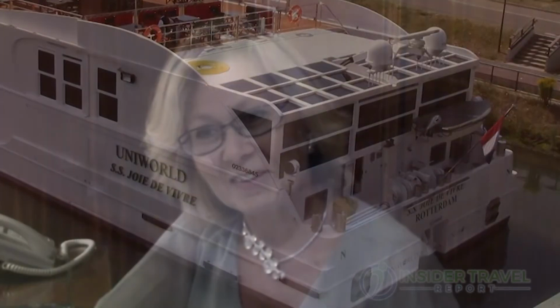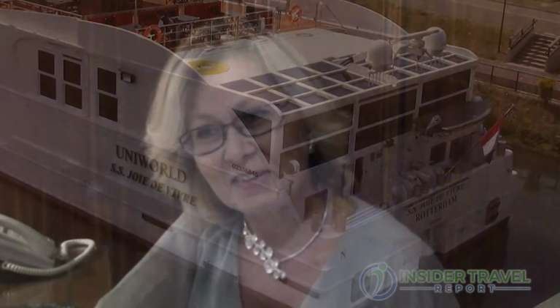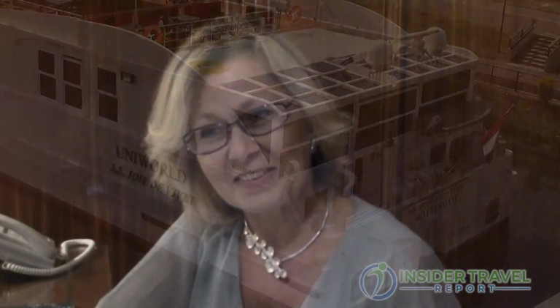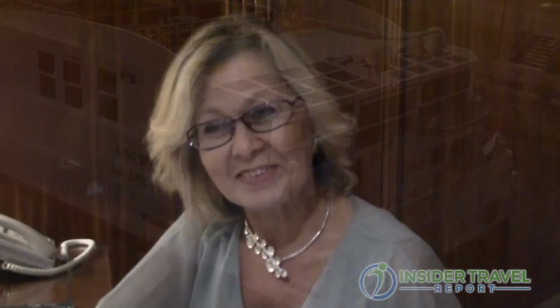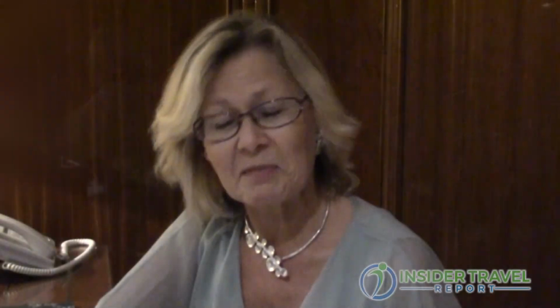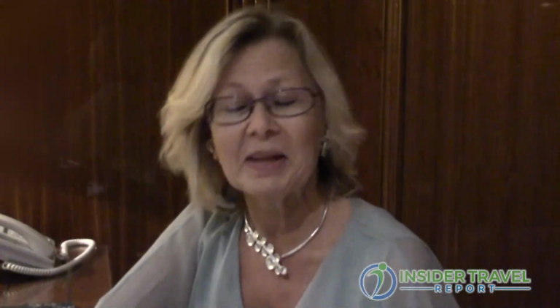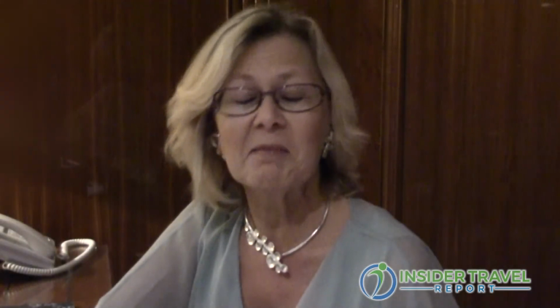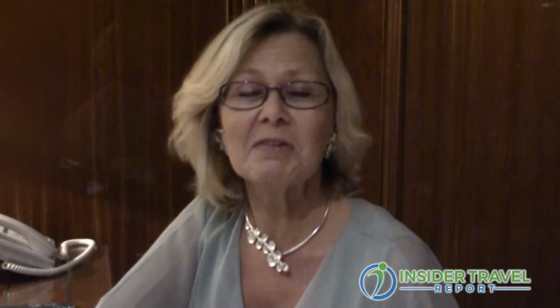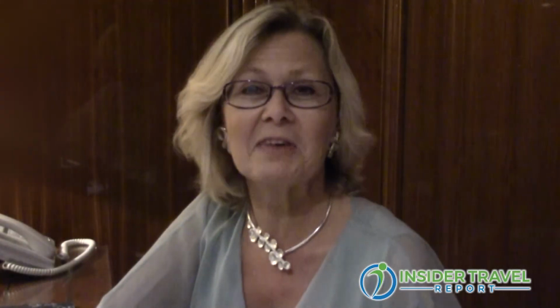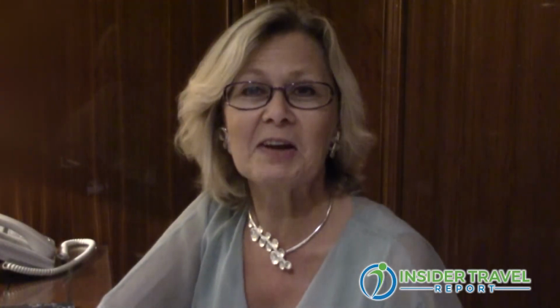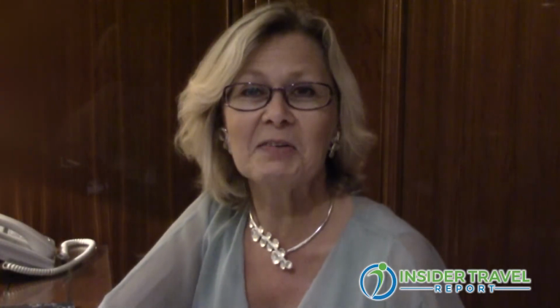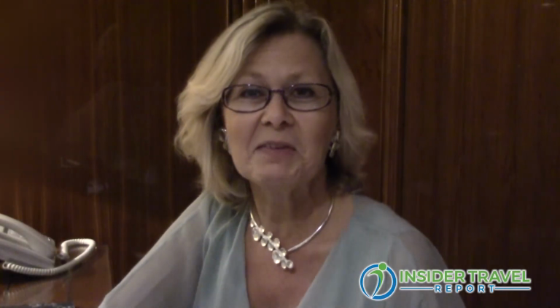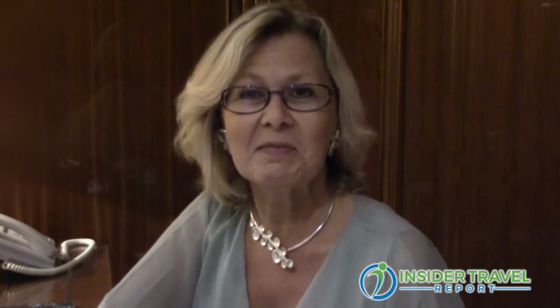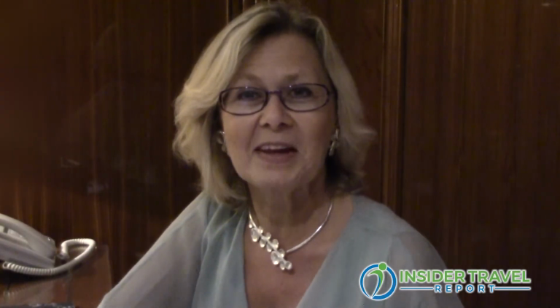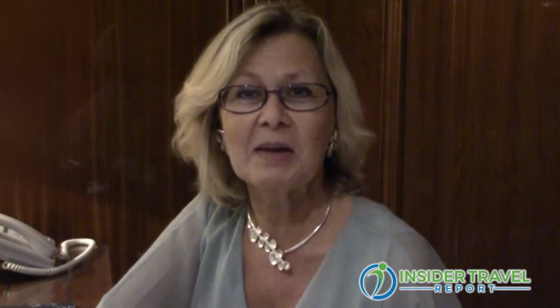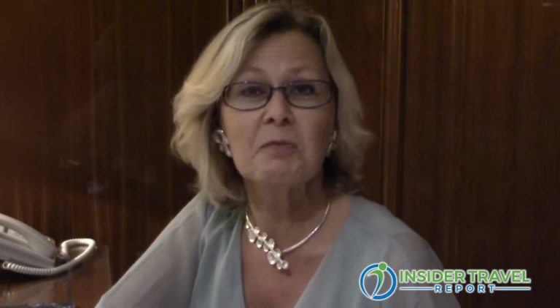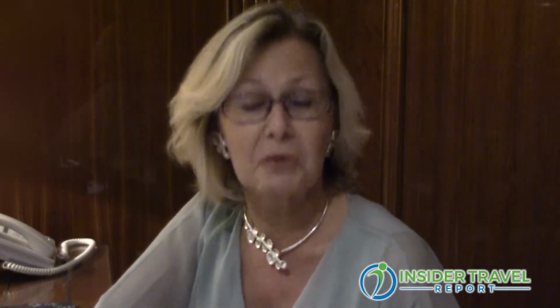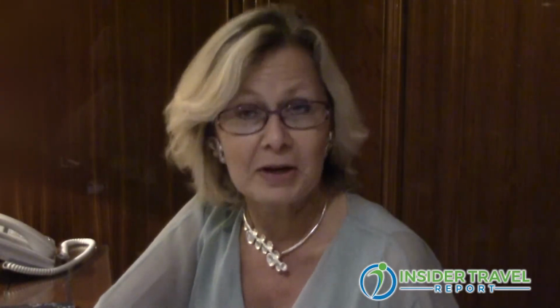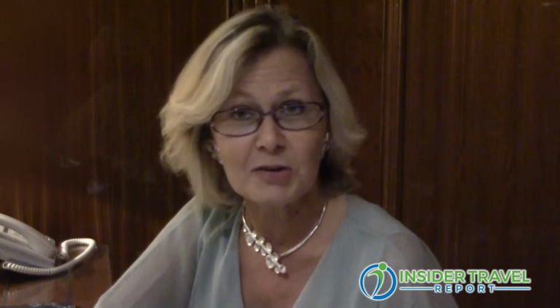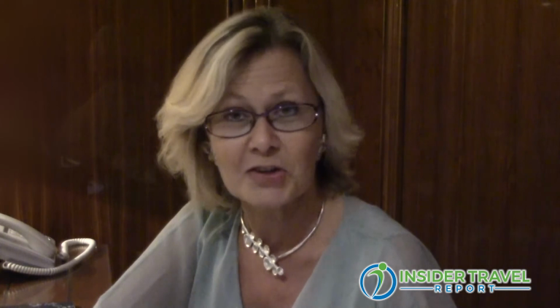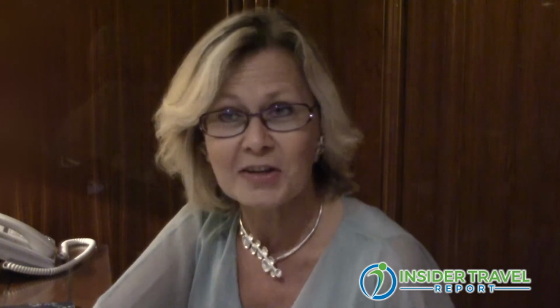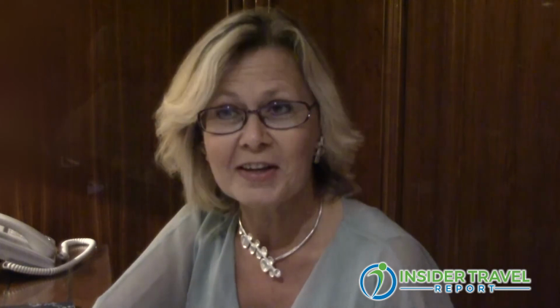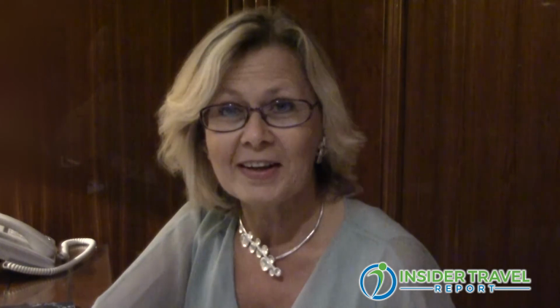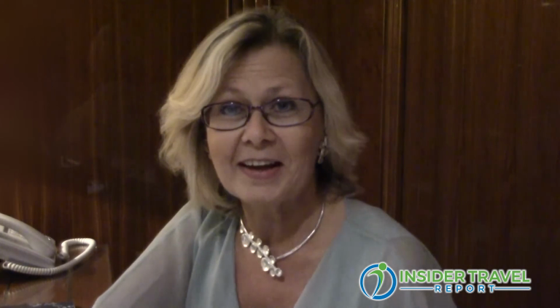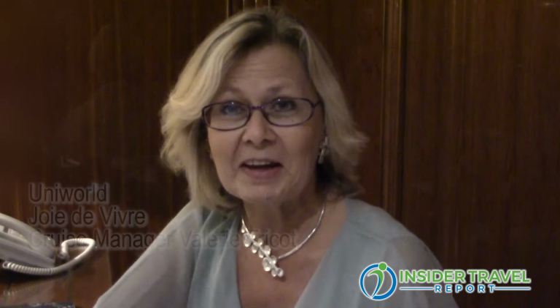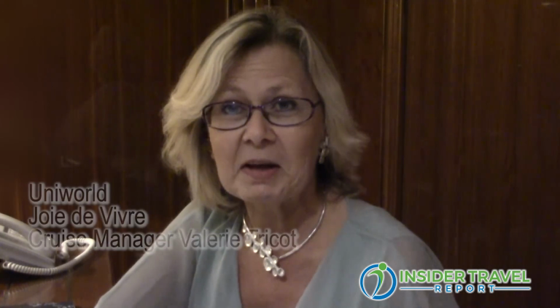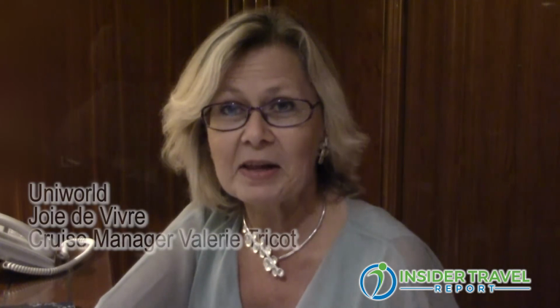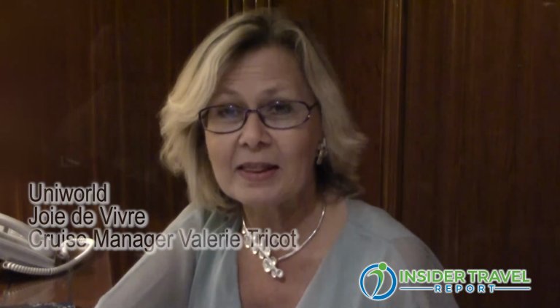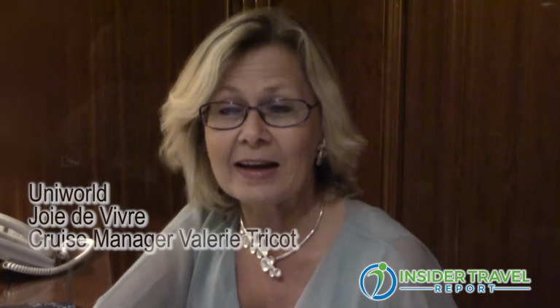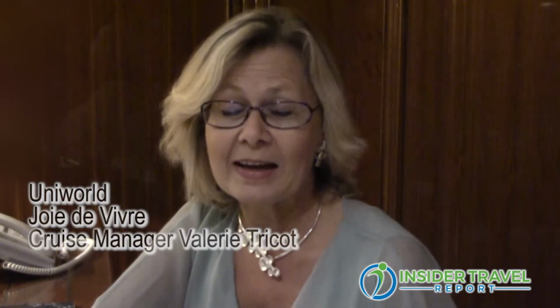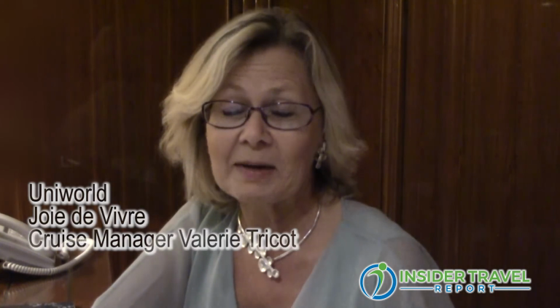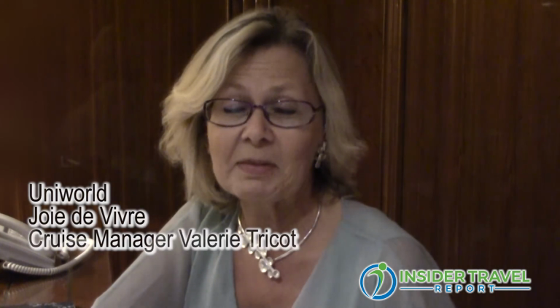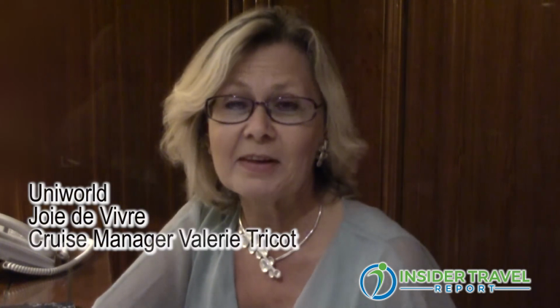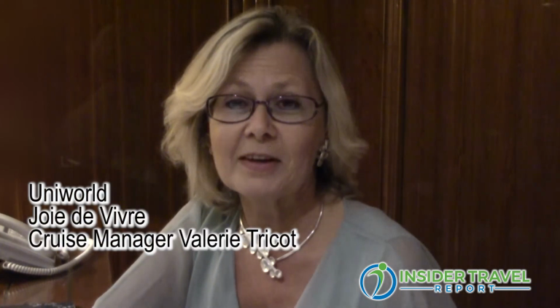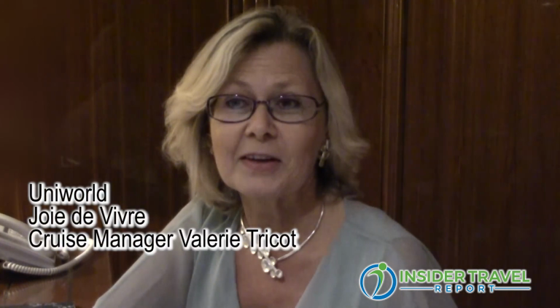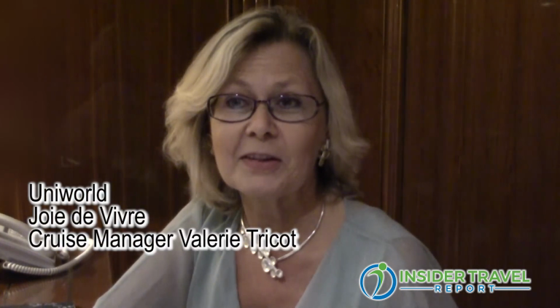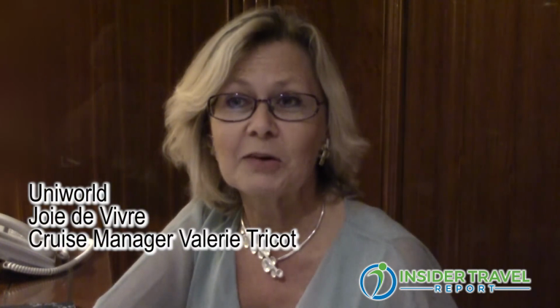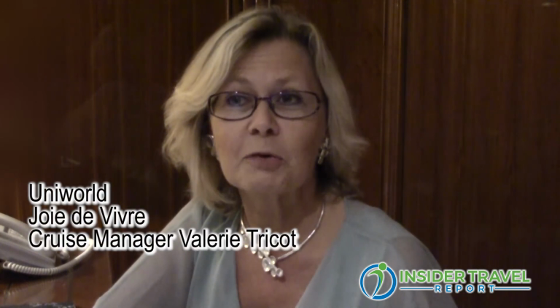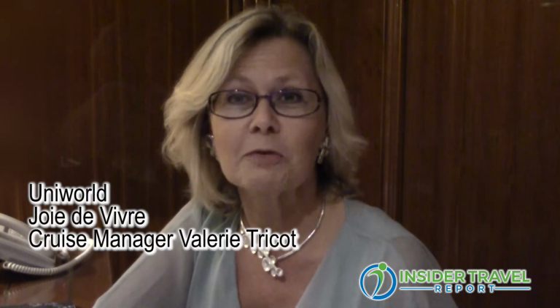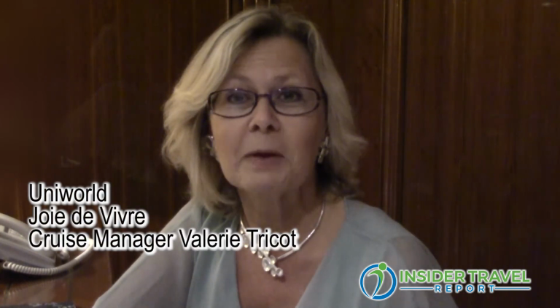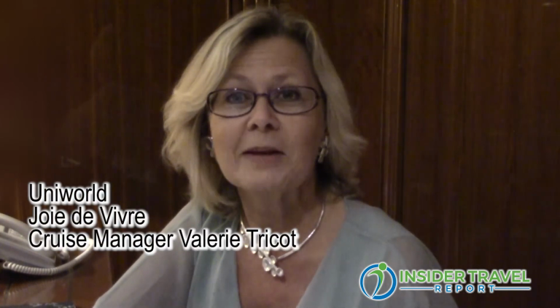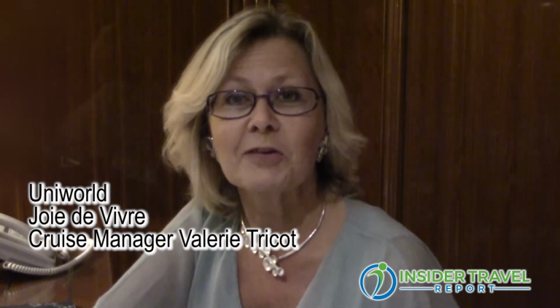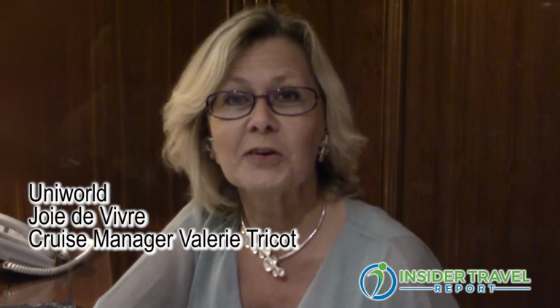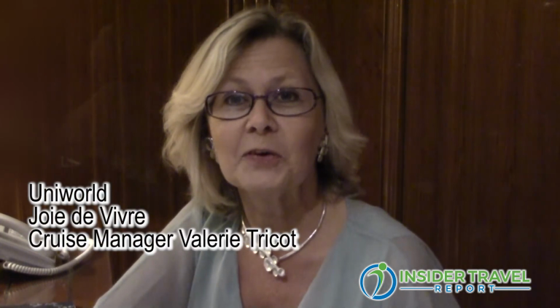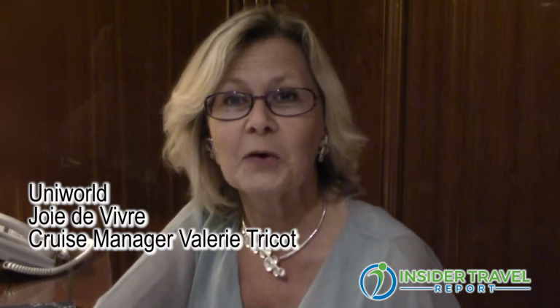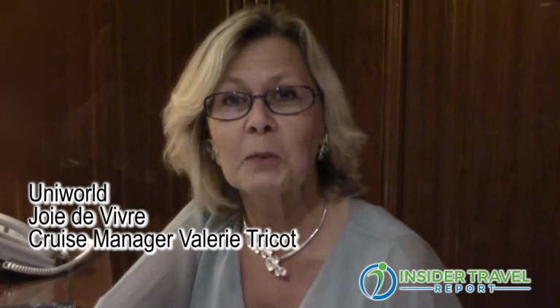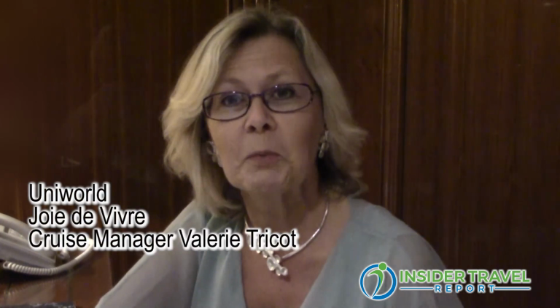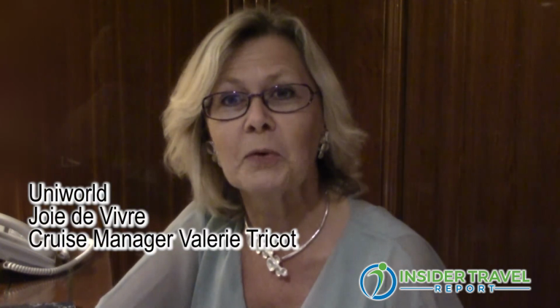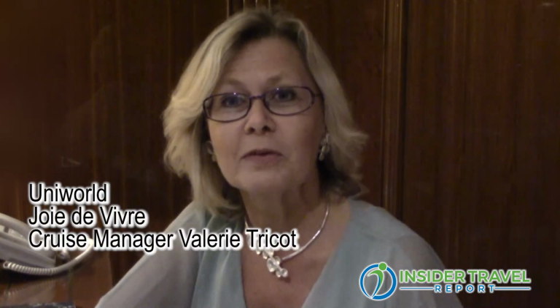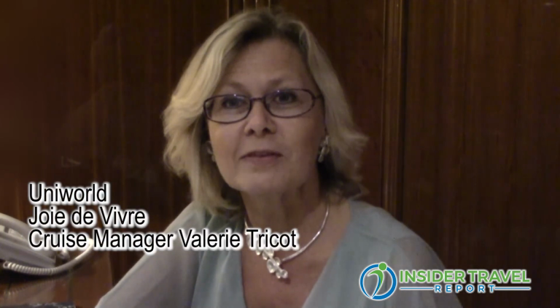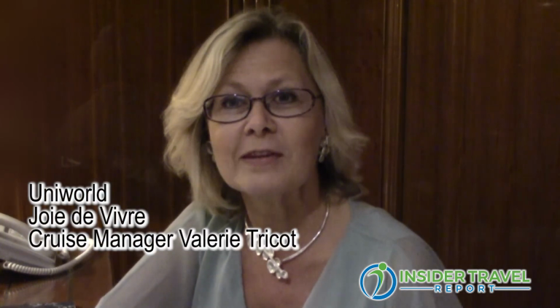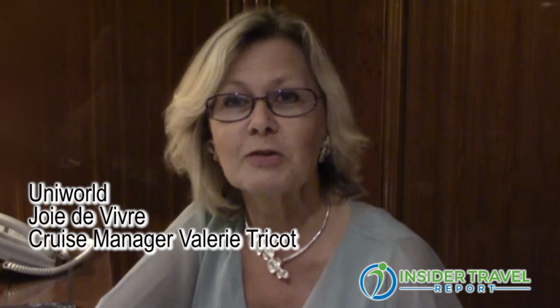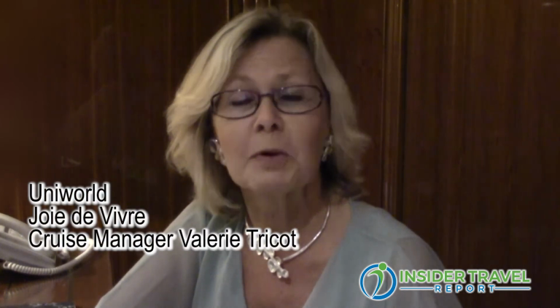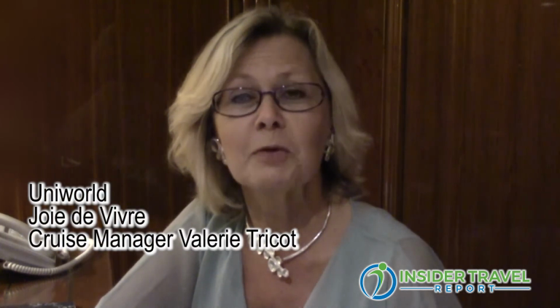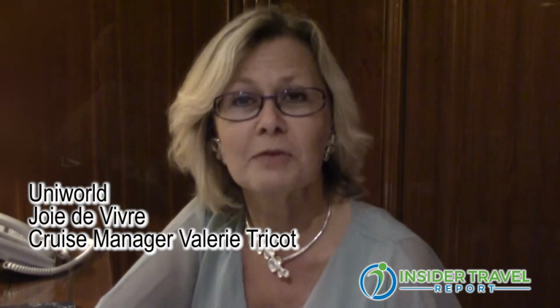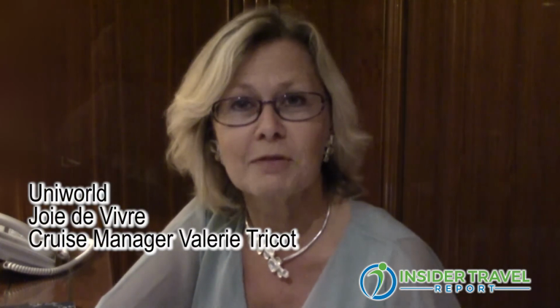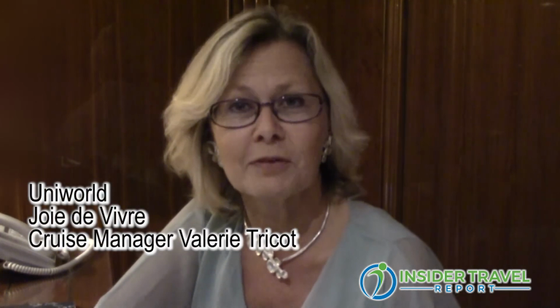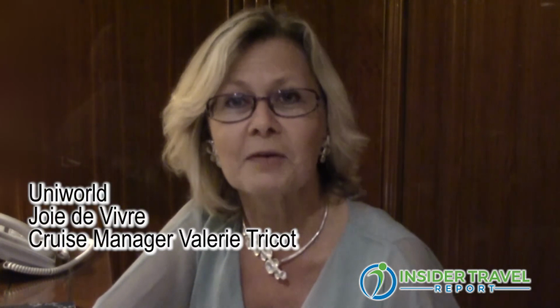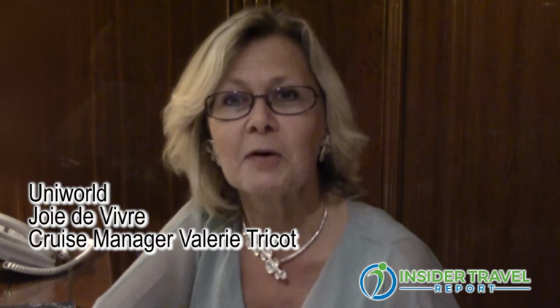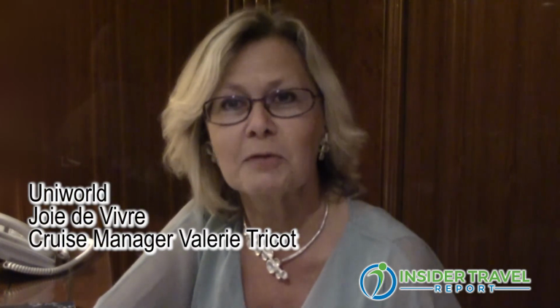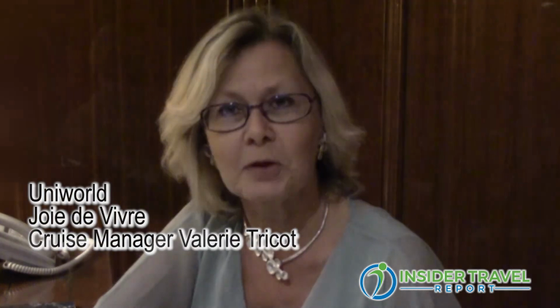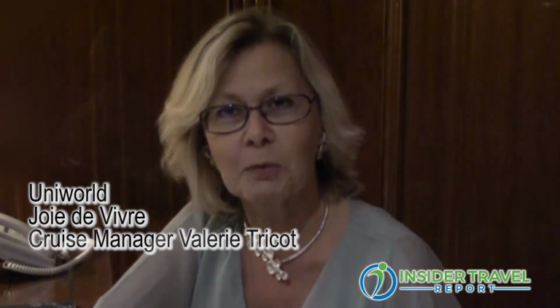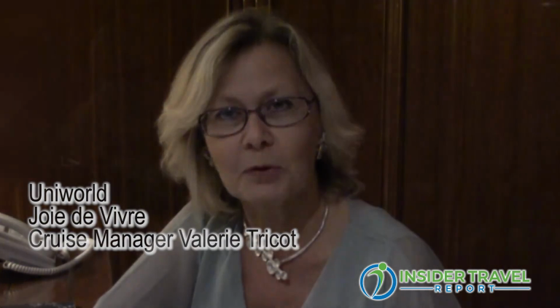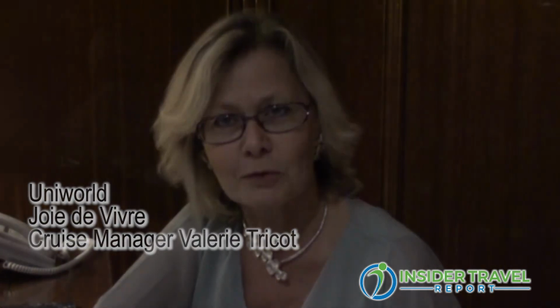My name is Valérie, I'm French, and I am the cruise manager on board the Joie de Vivre of Uniworld.